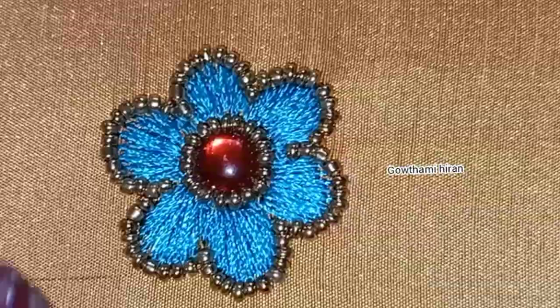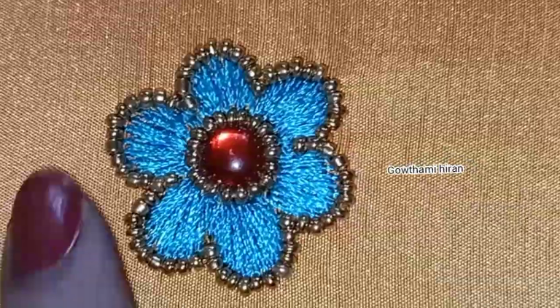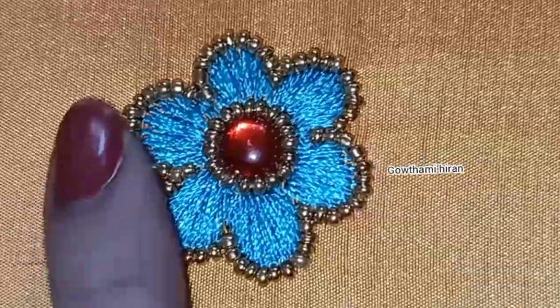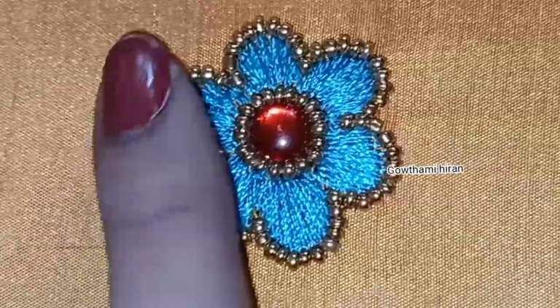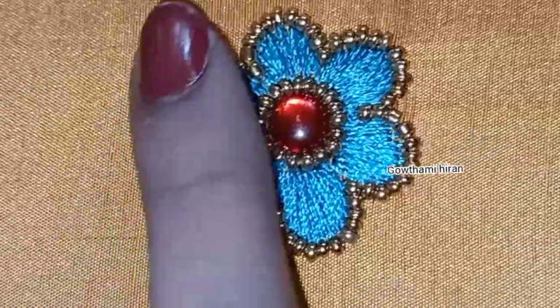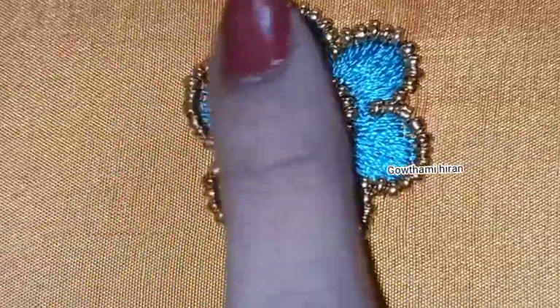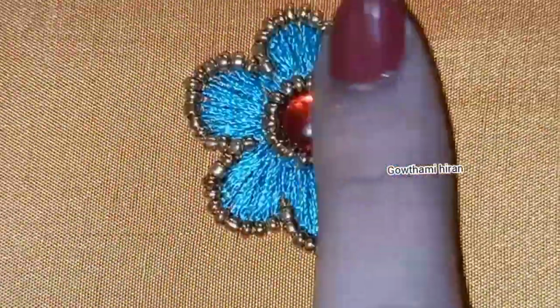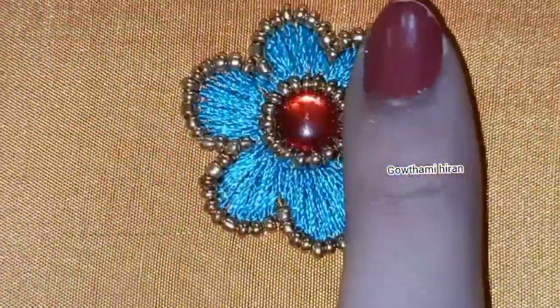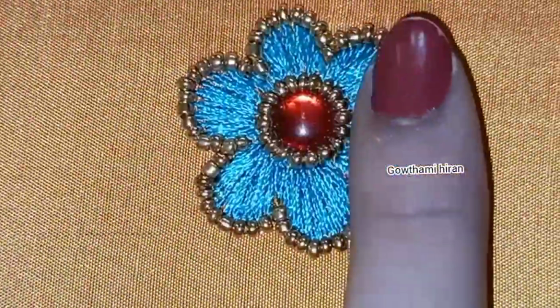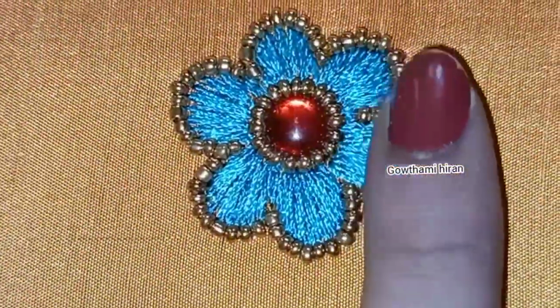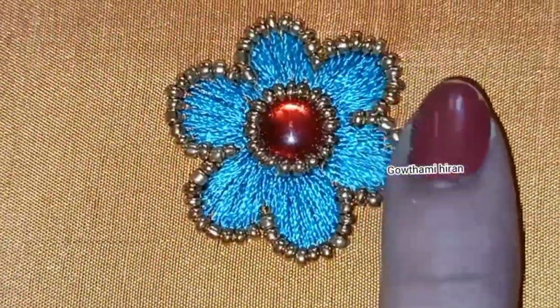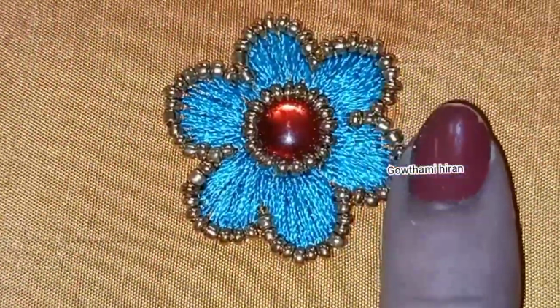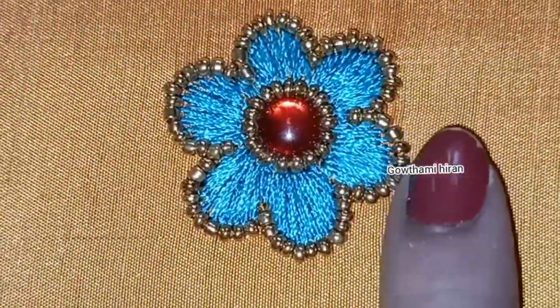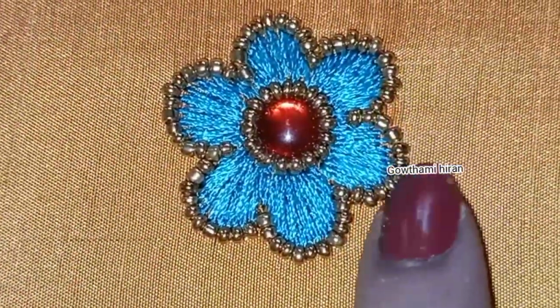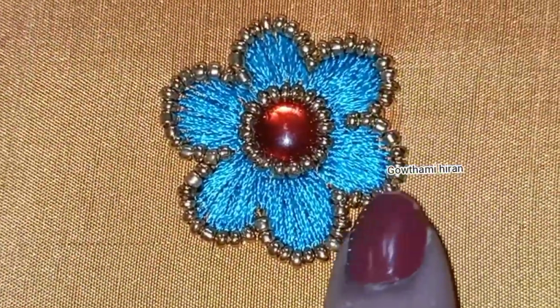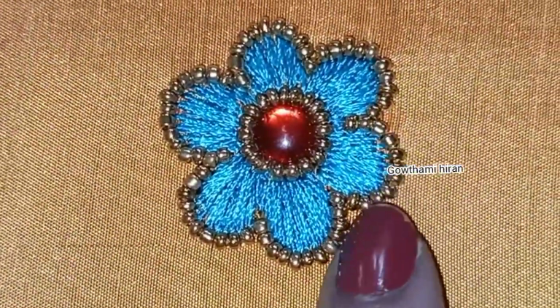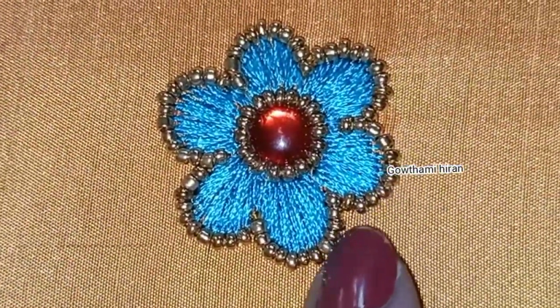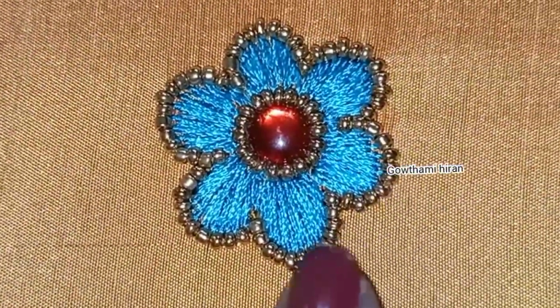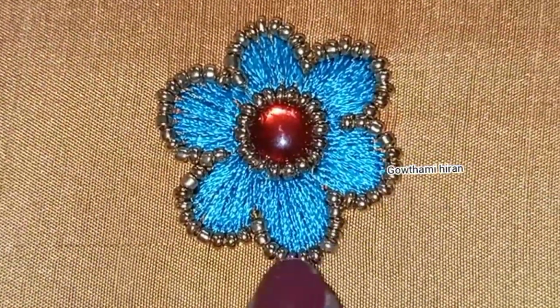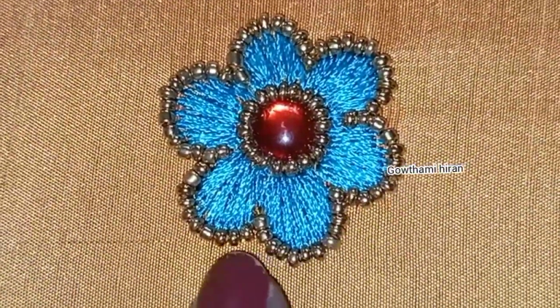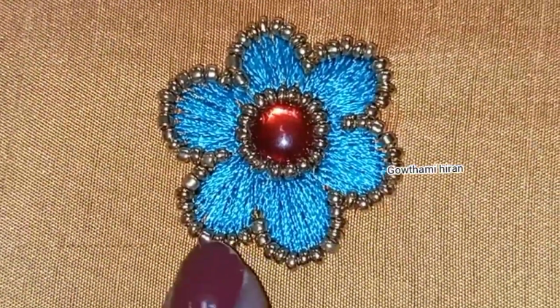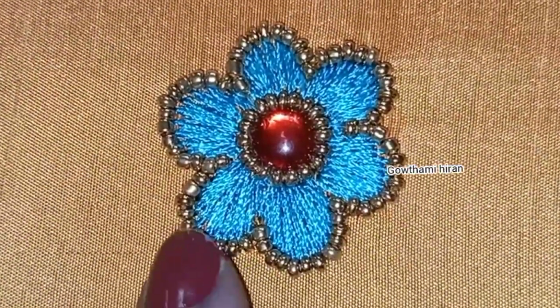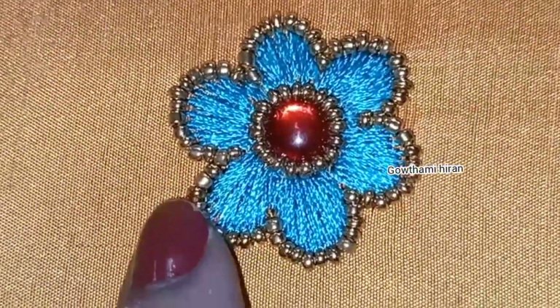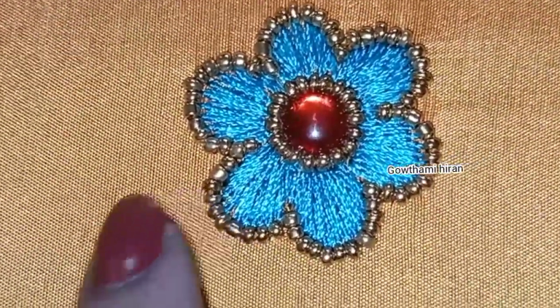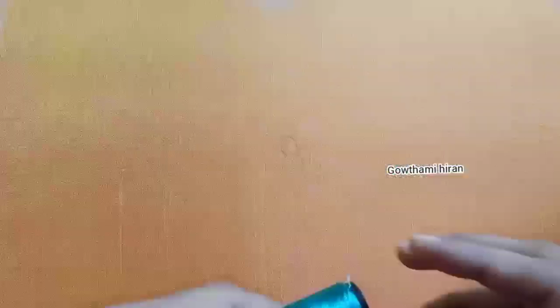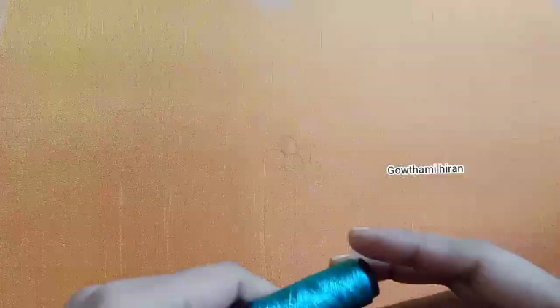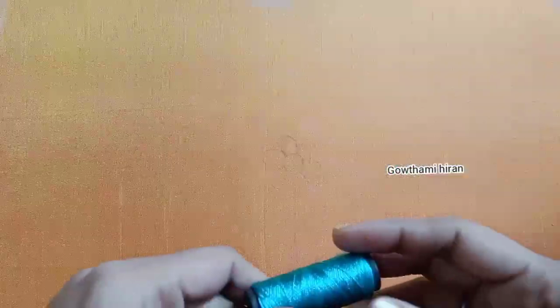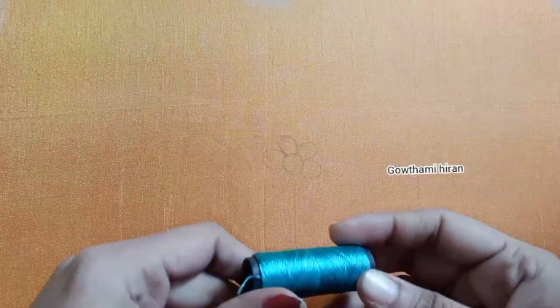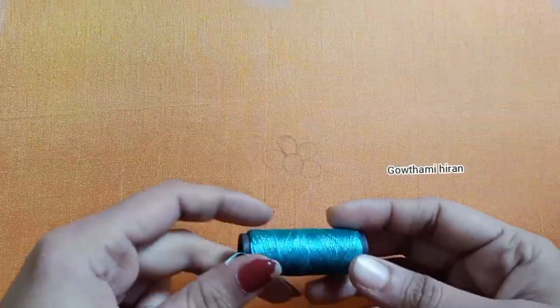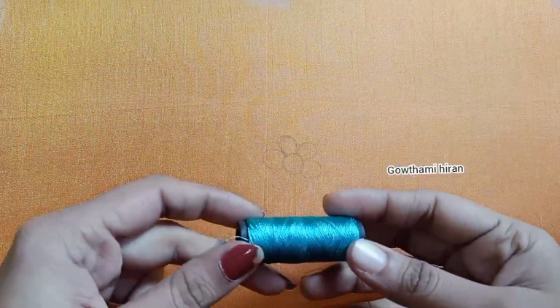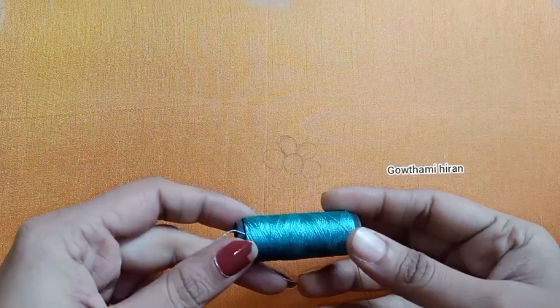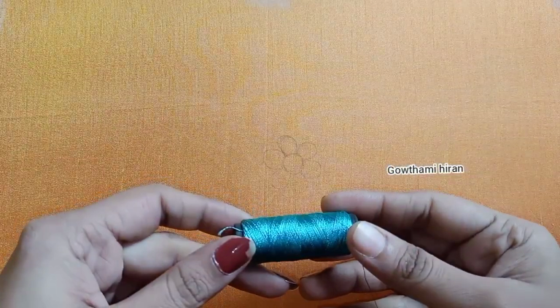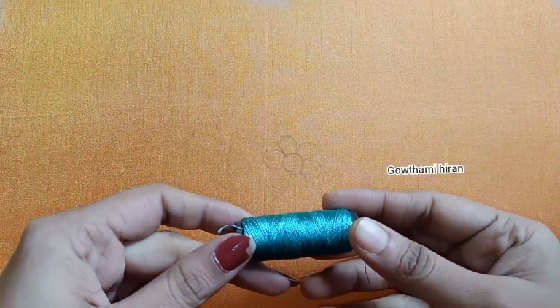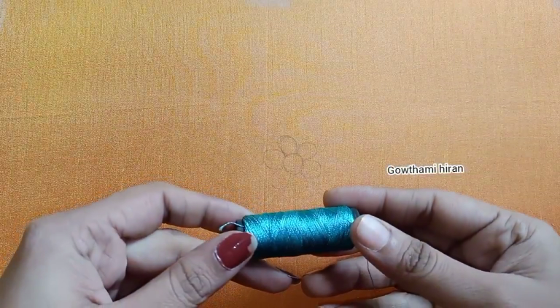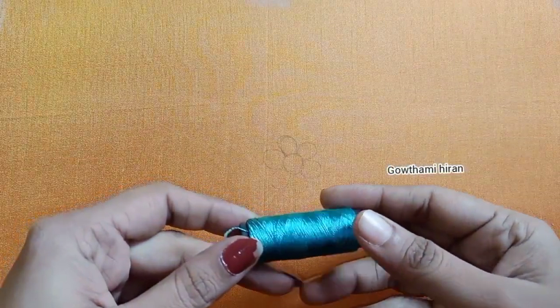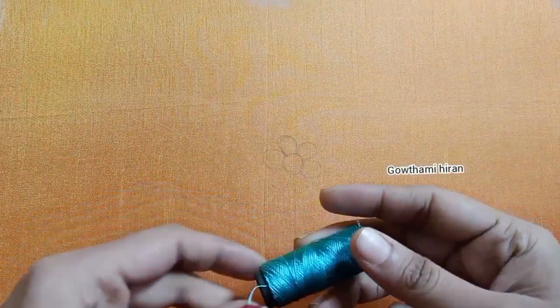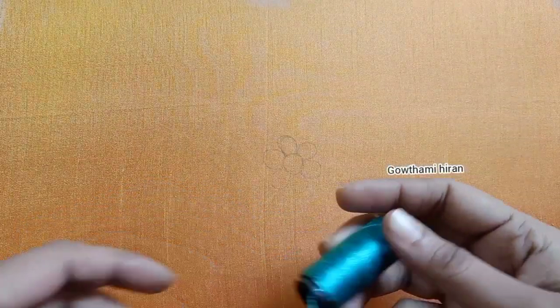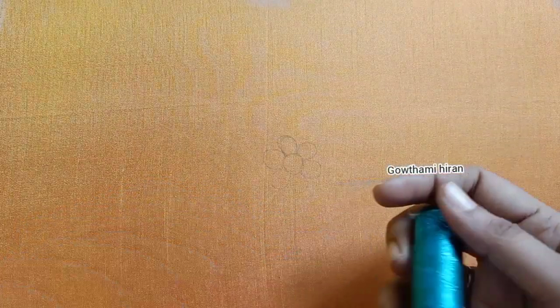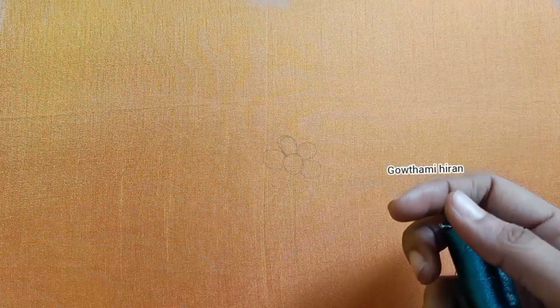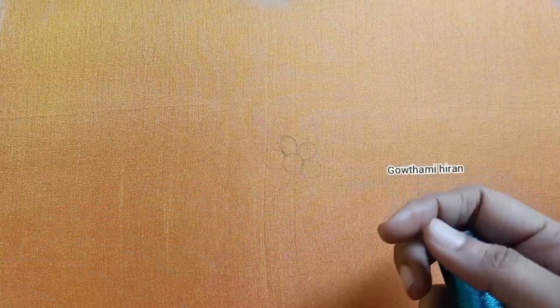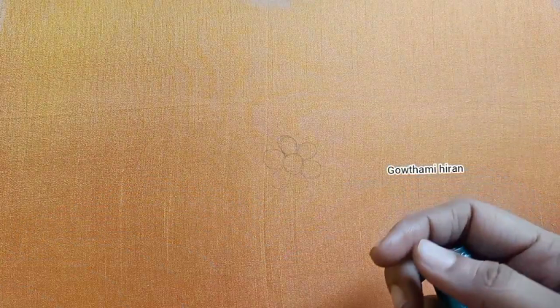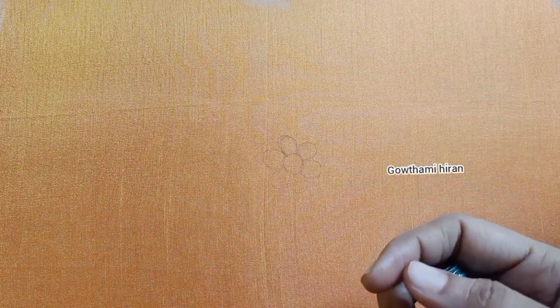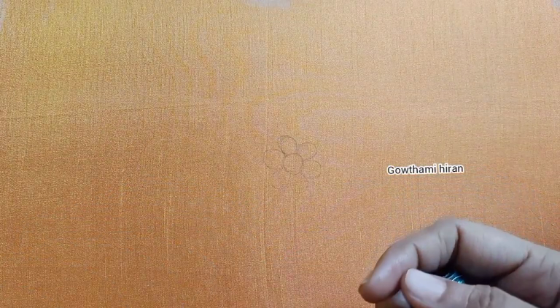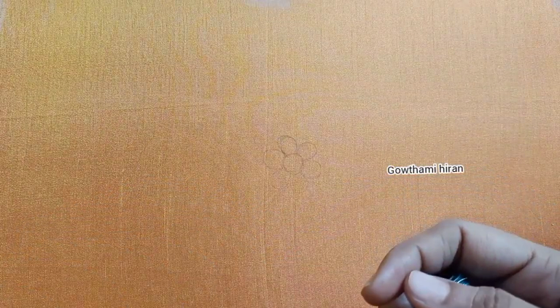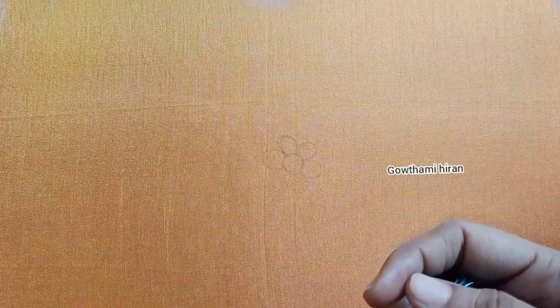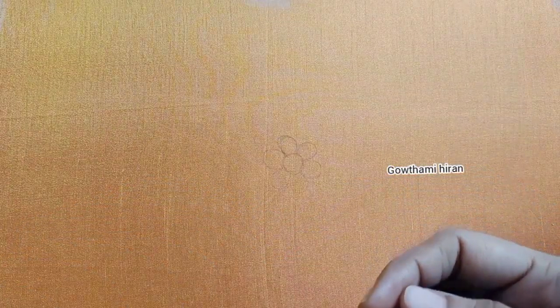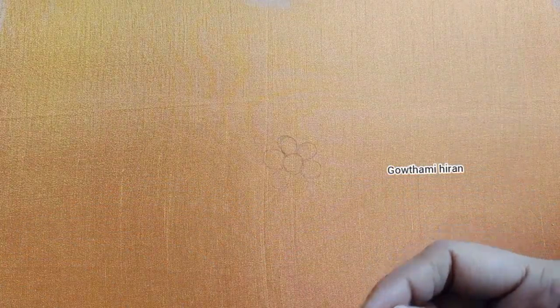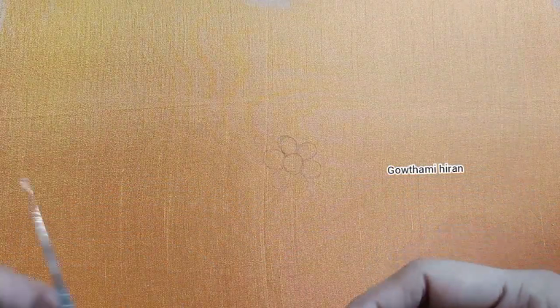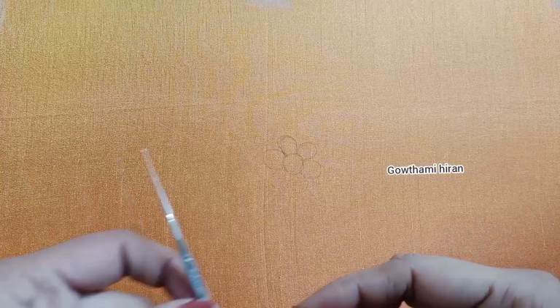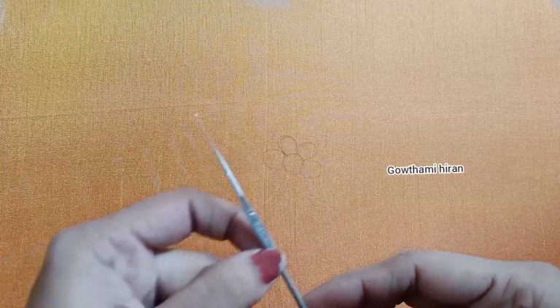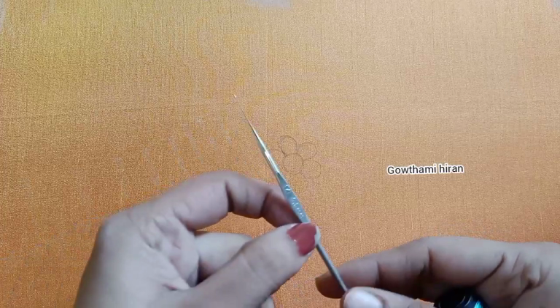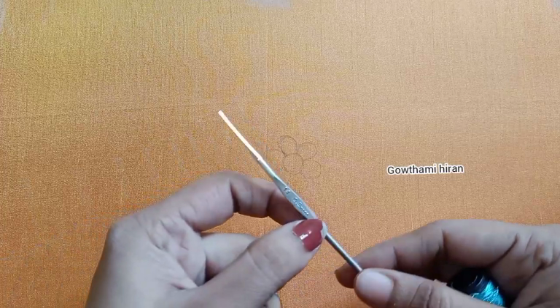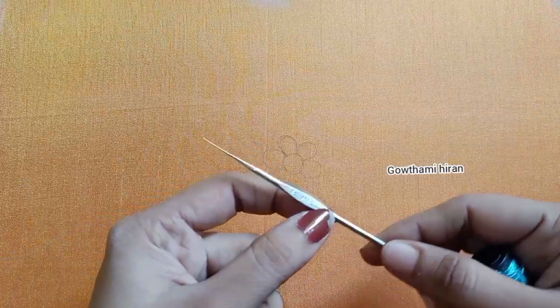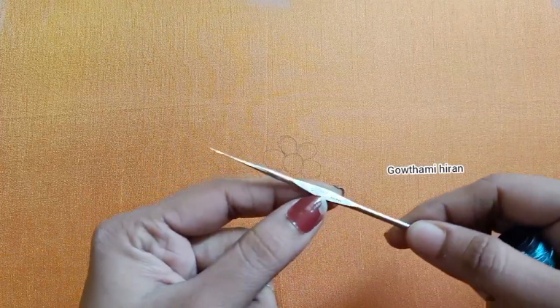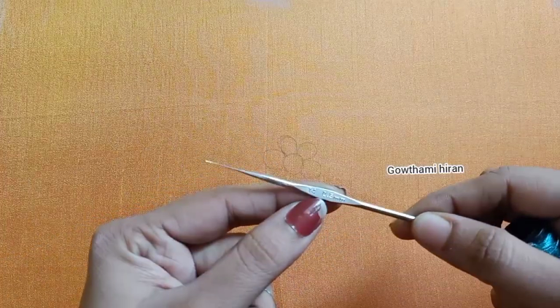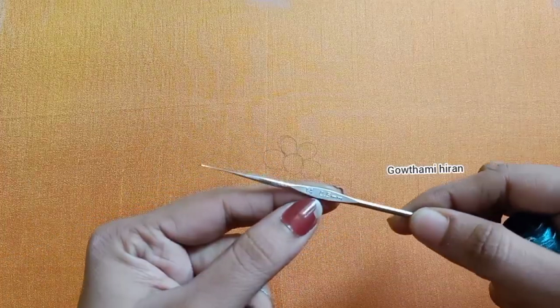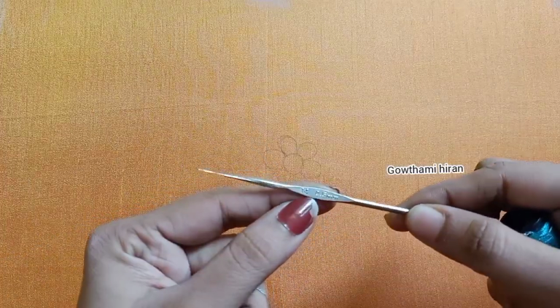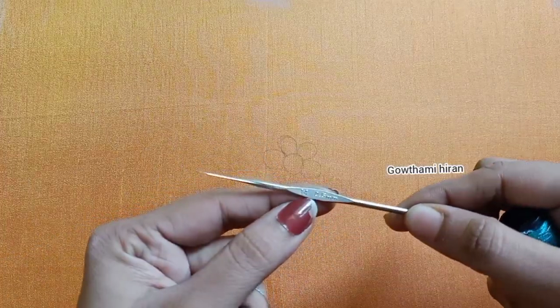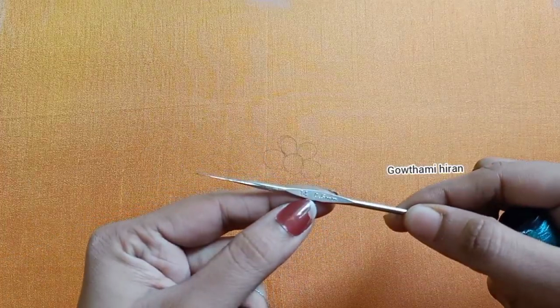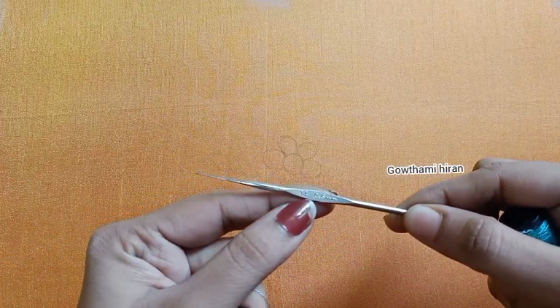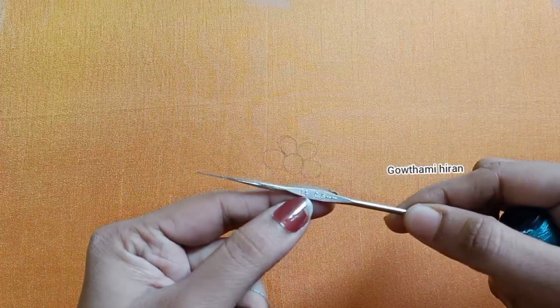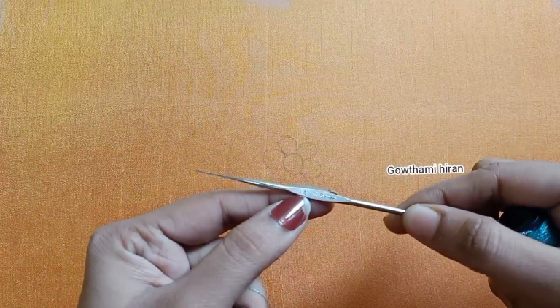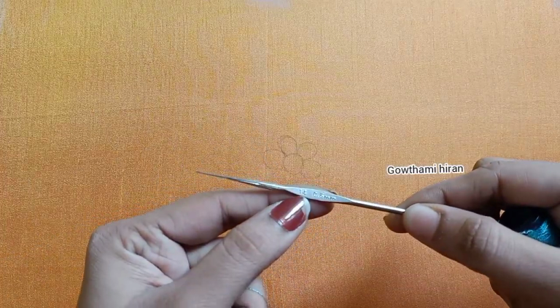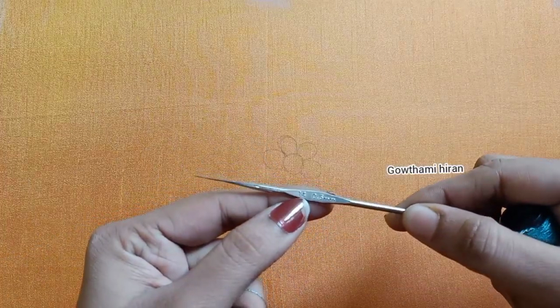Hi friends, welcome back to our channel. I am Gautami Hiran. In this video, I will make a long and short stitch for the flower filling.